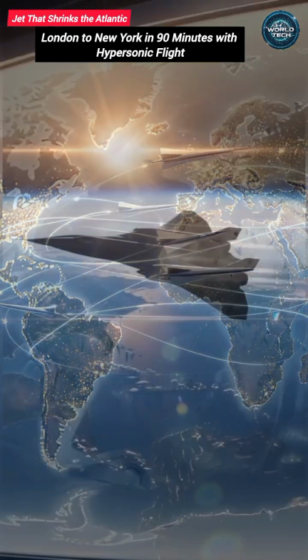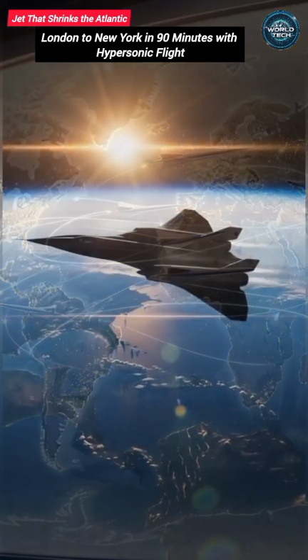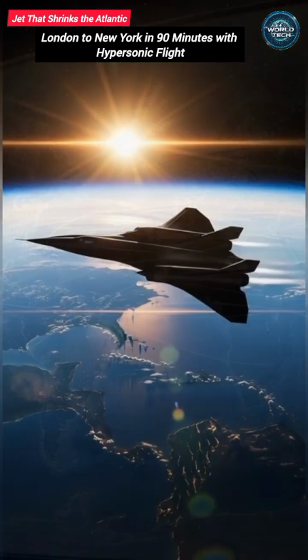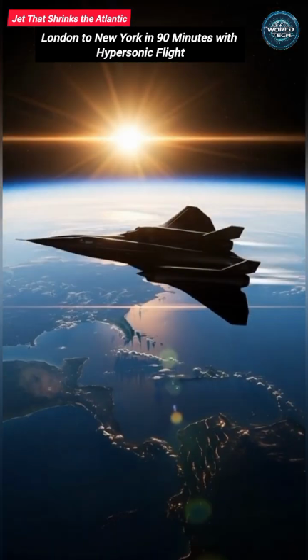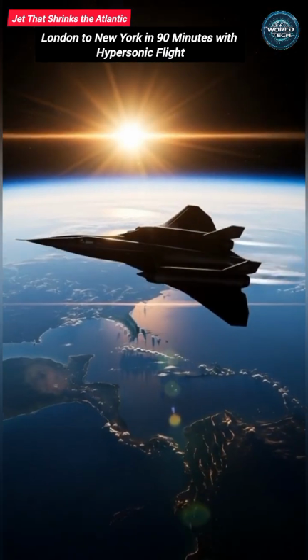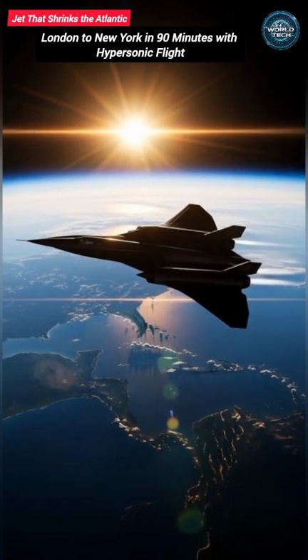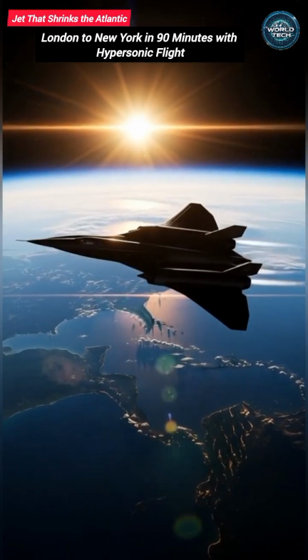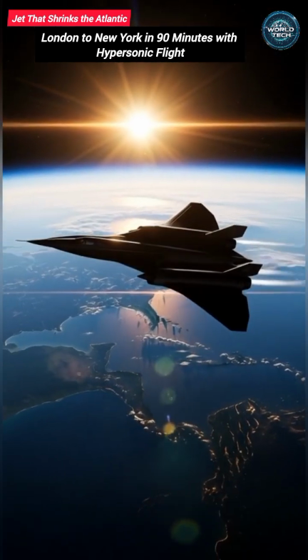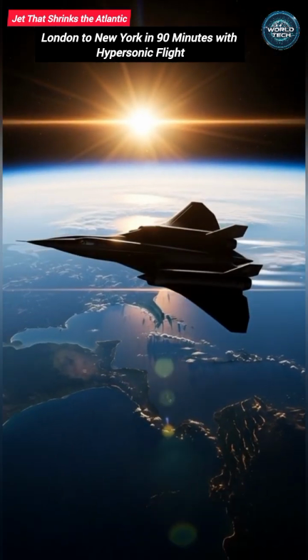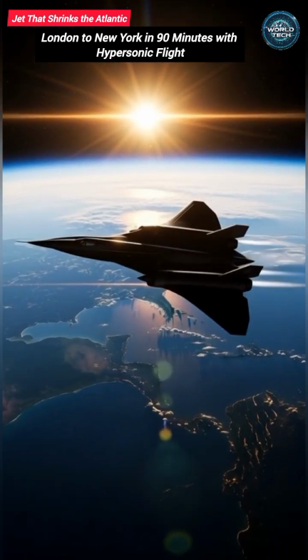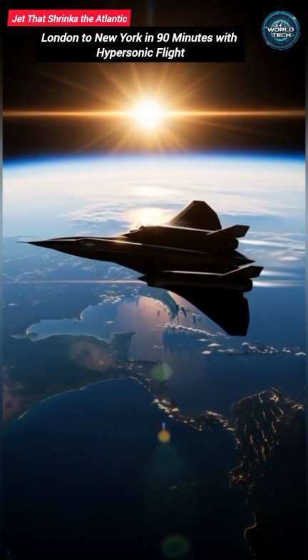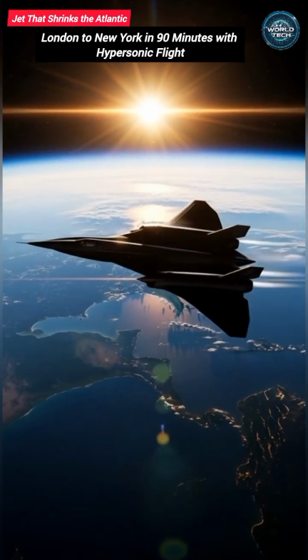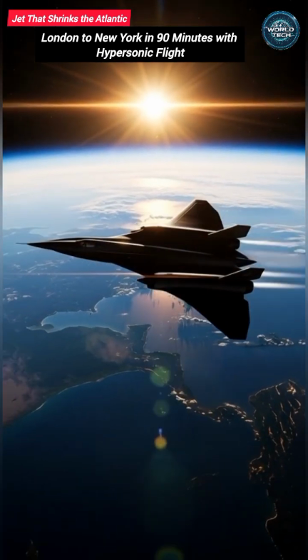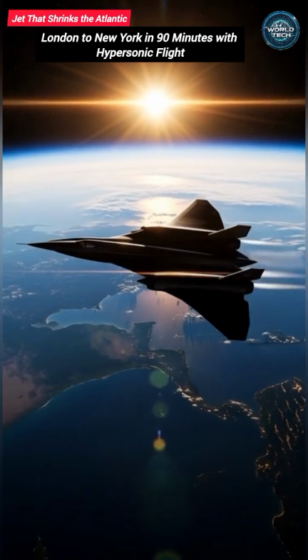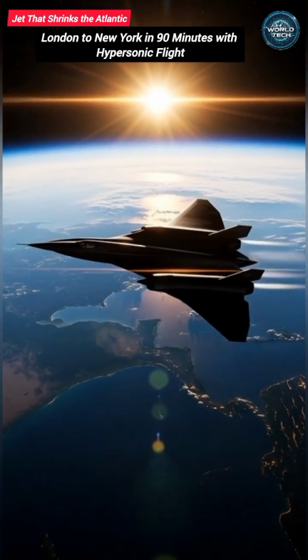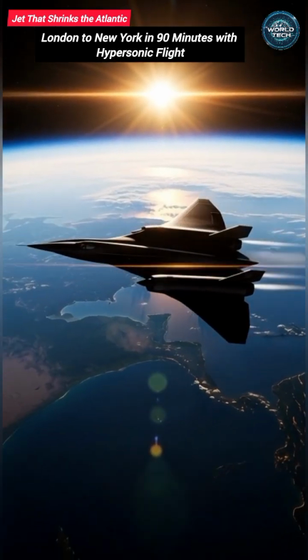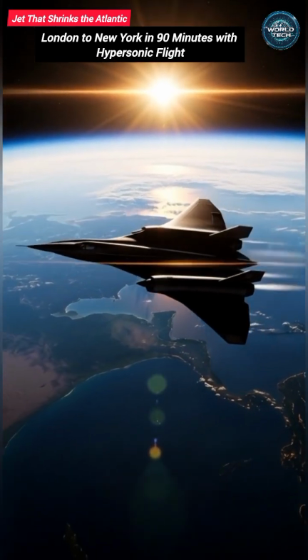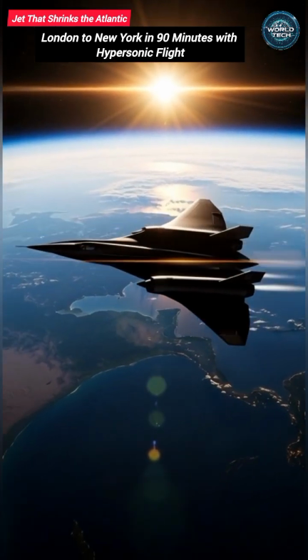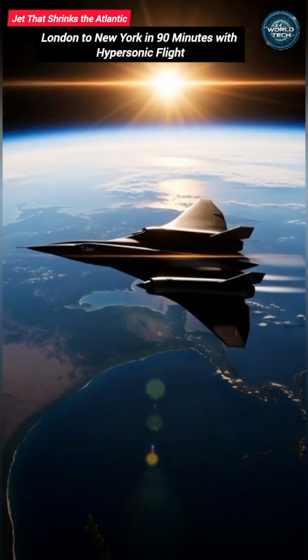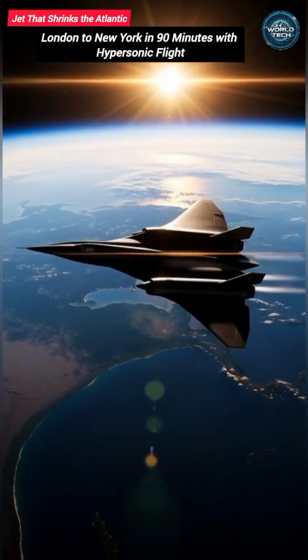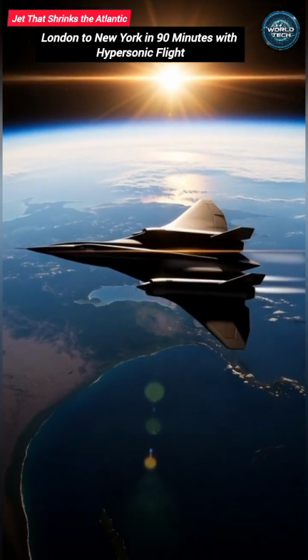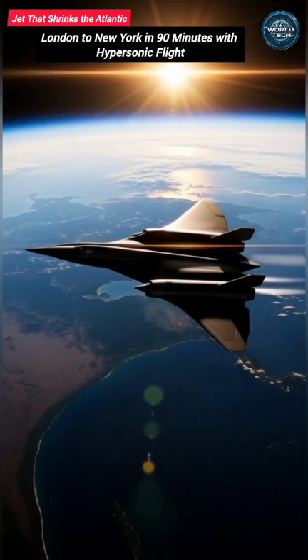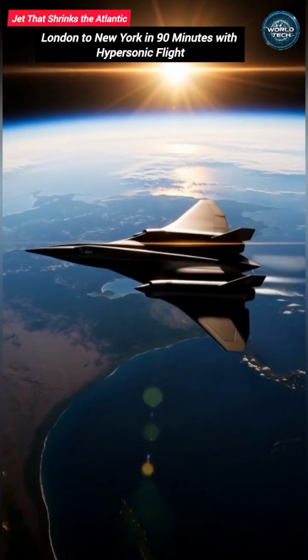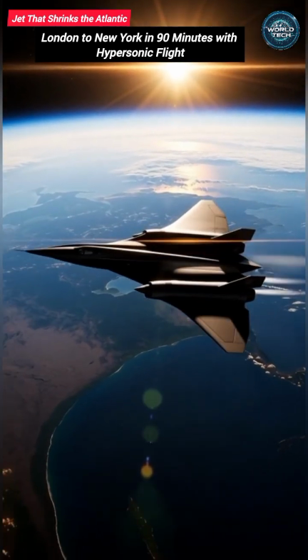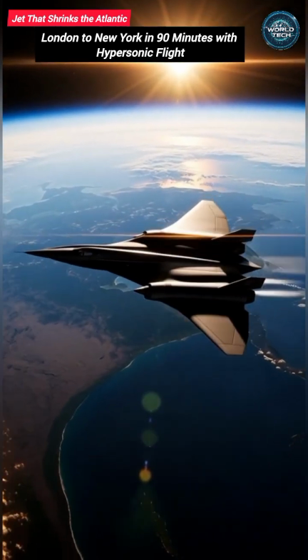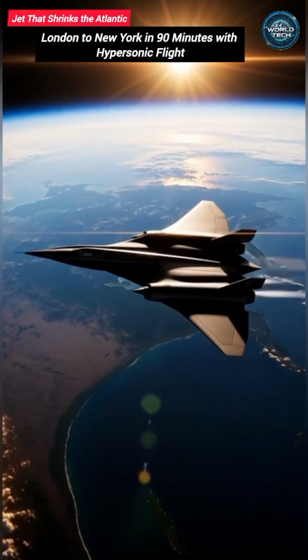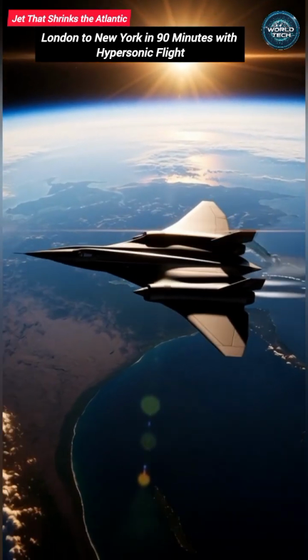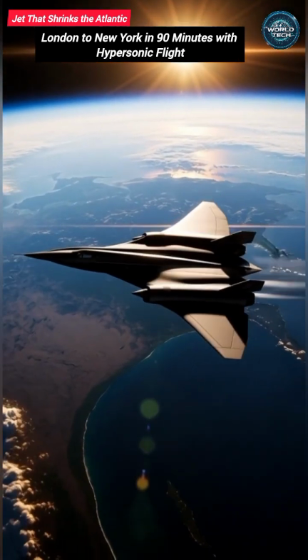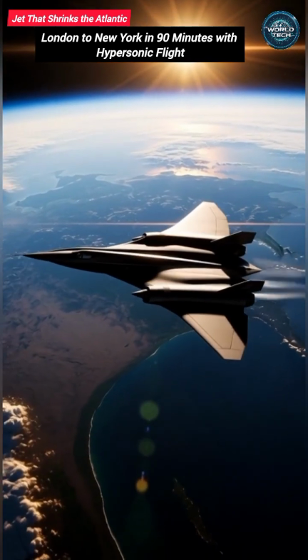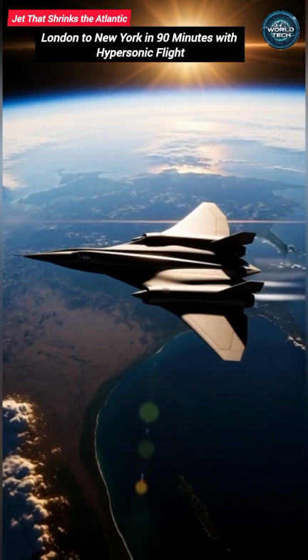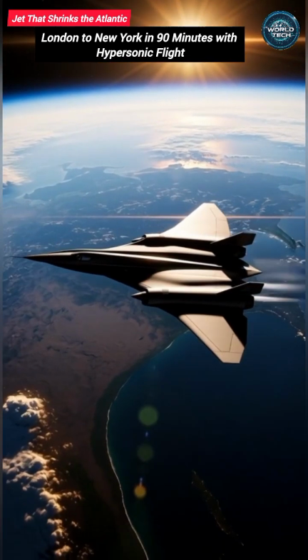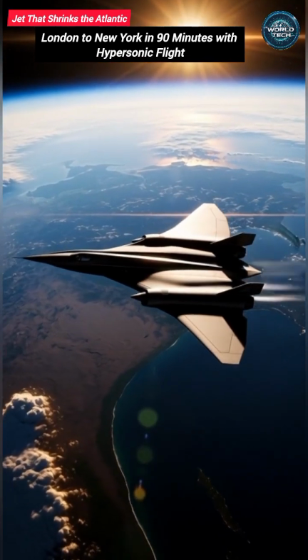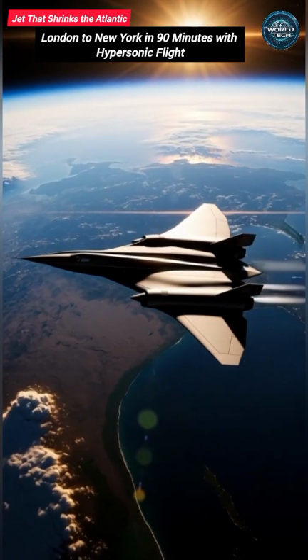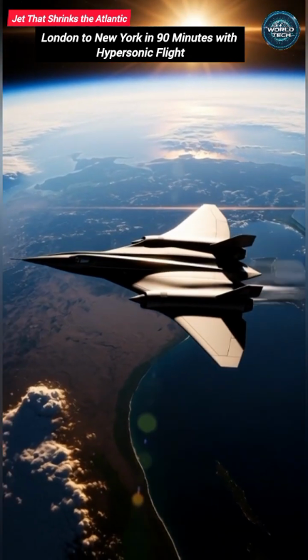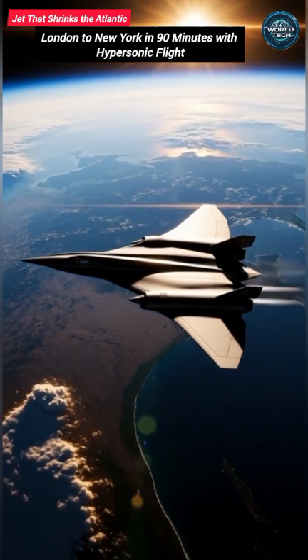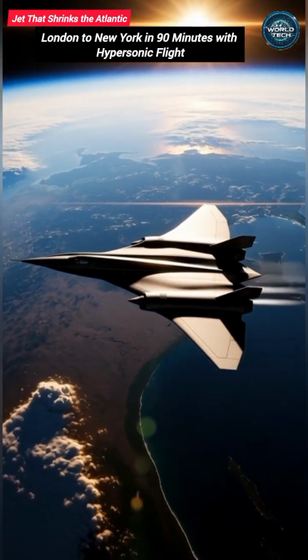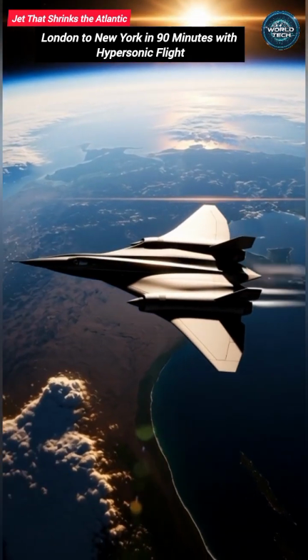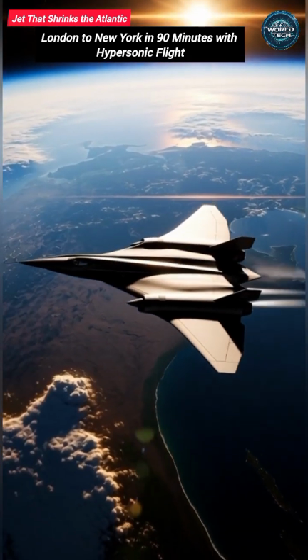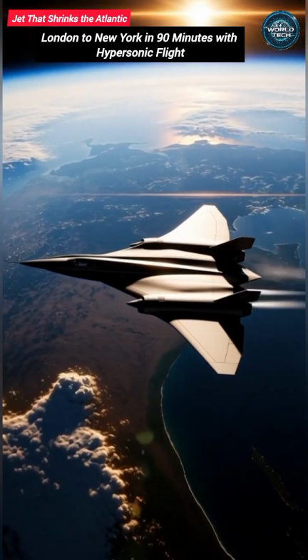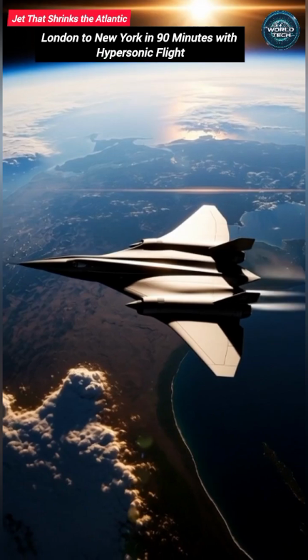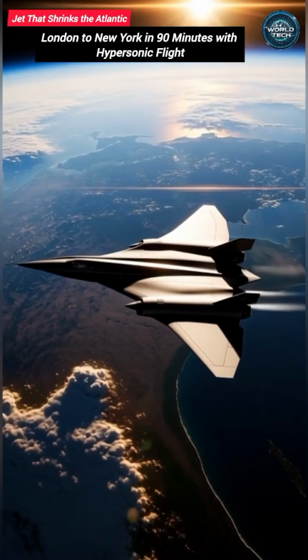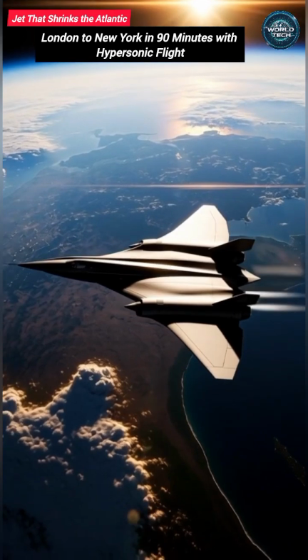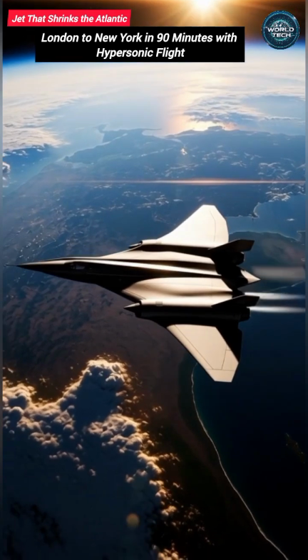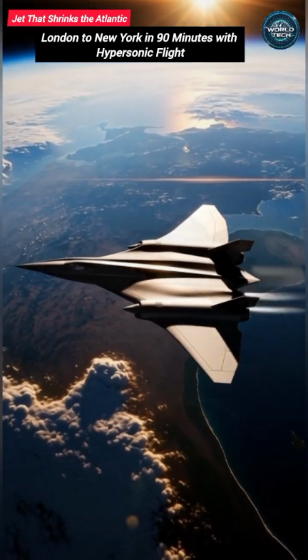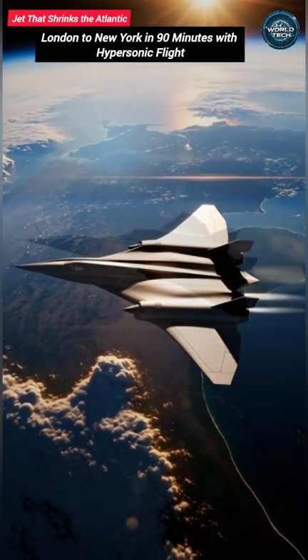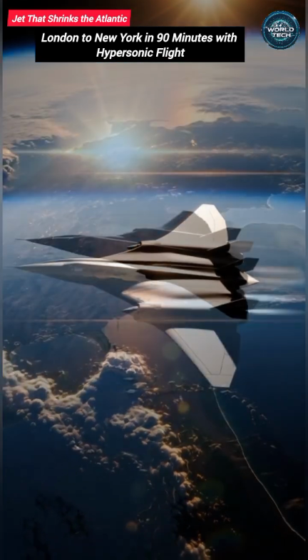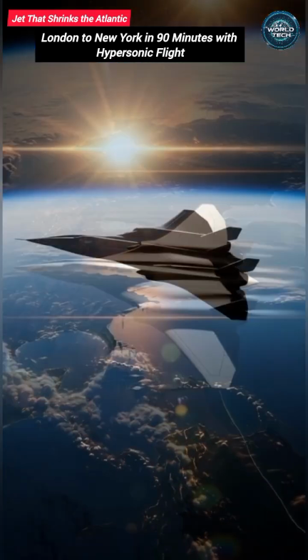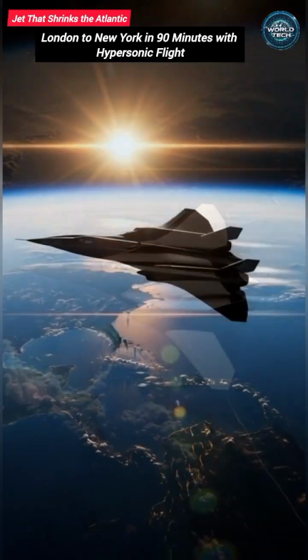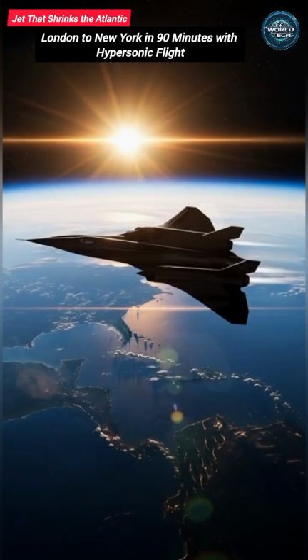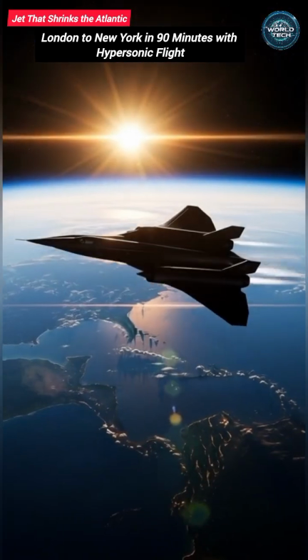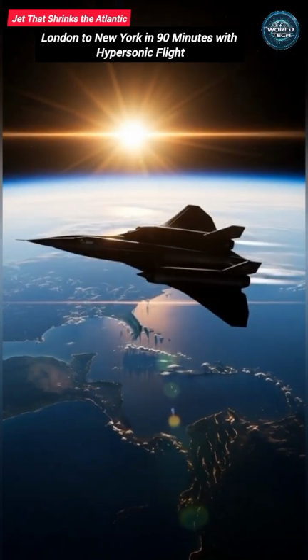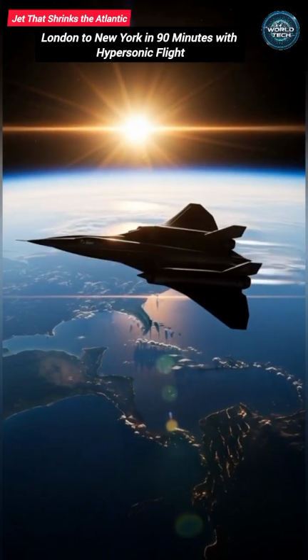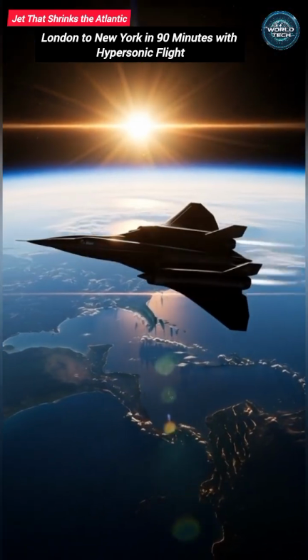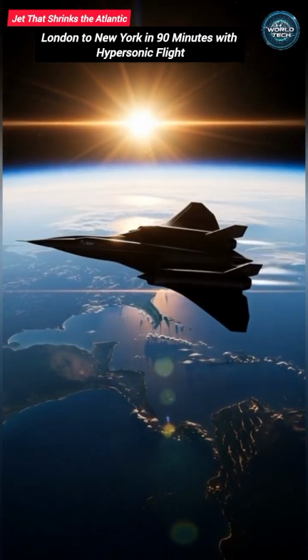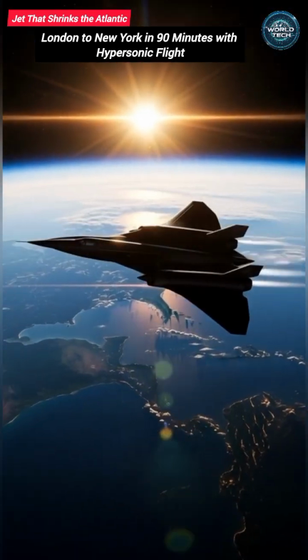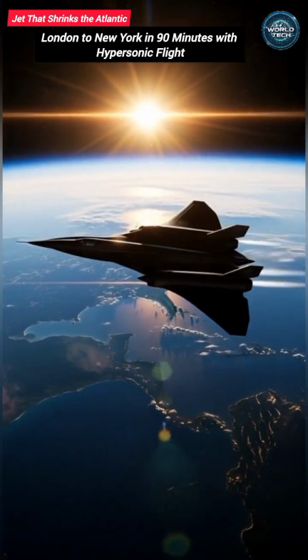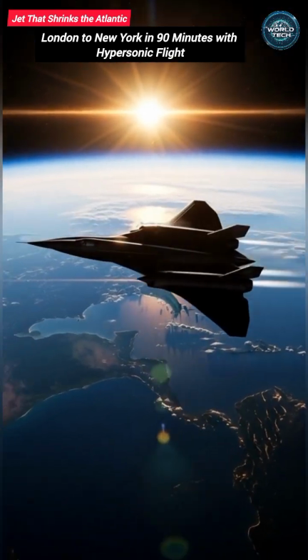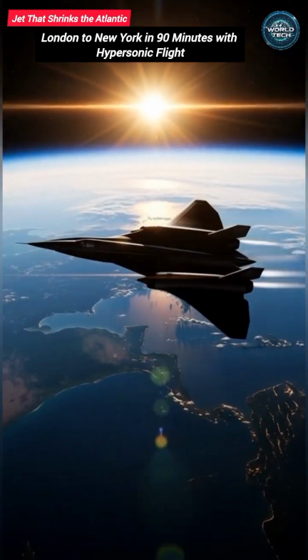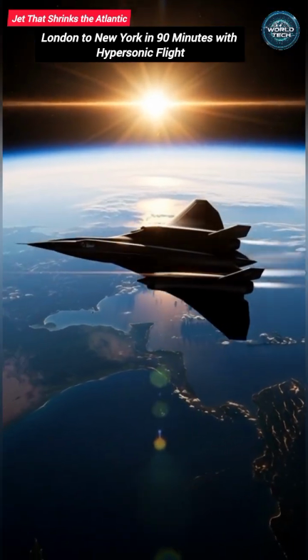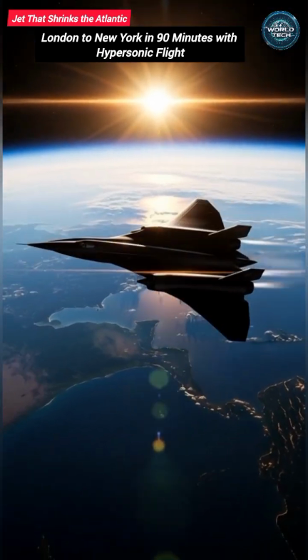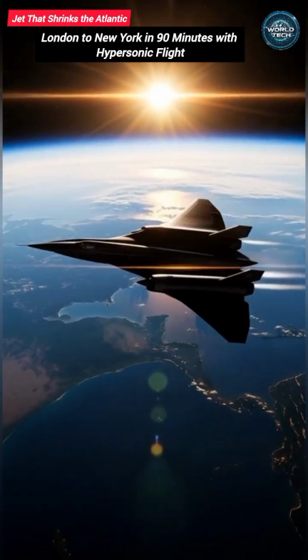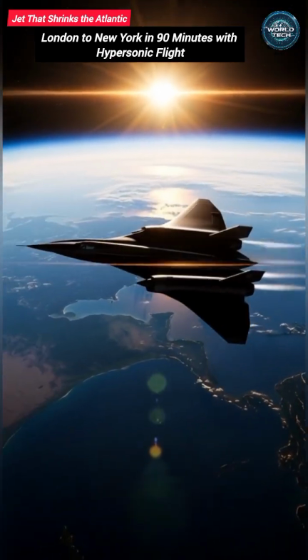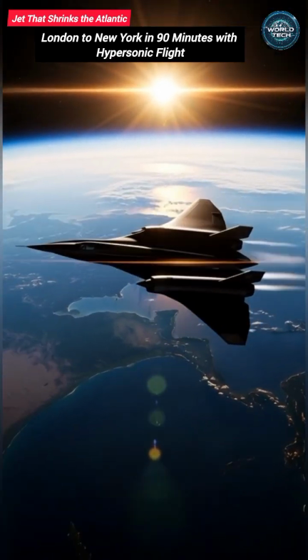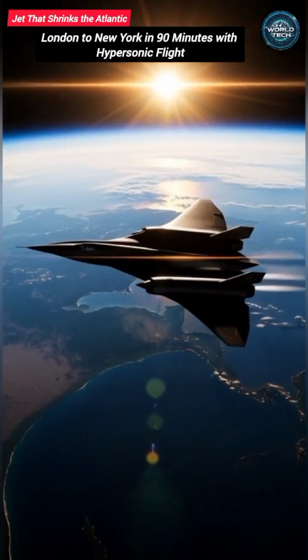The jet is still in development, but one thing is certain: the Atlantic is about to feel a whole lot smaller.